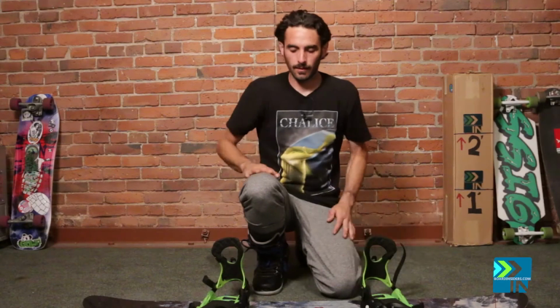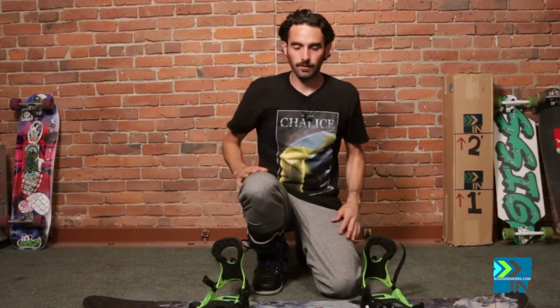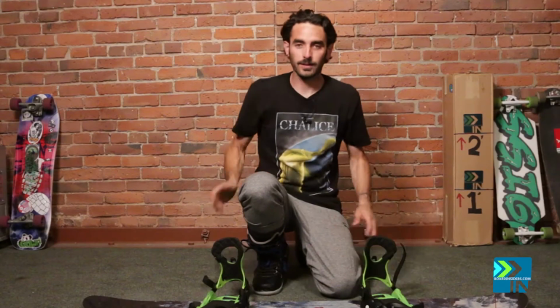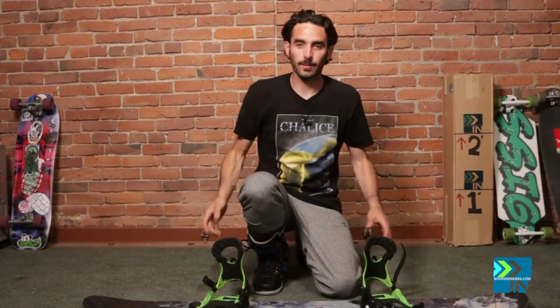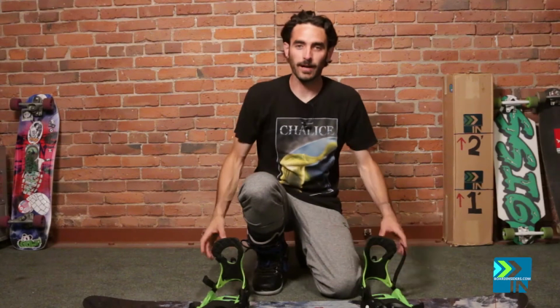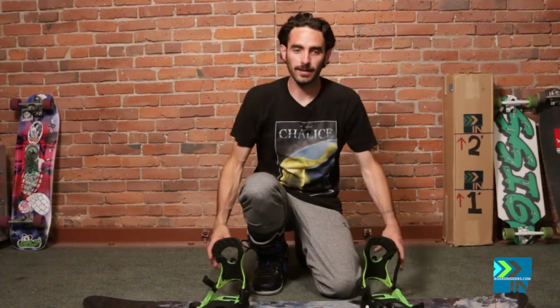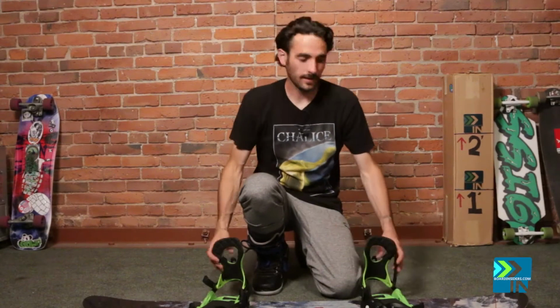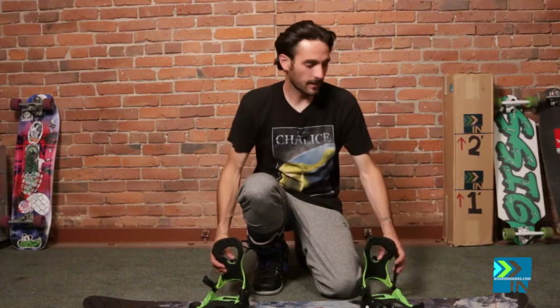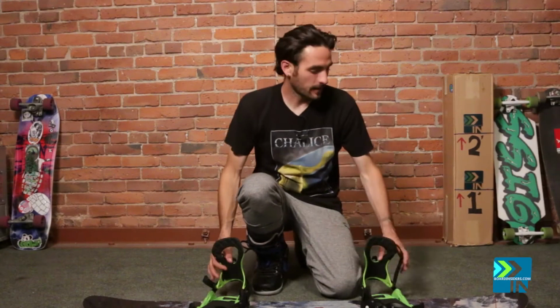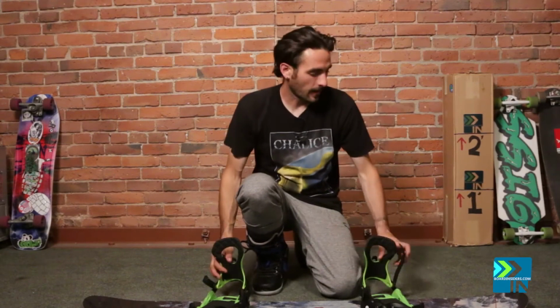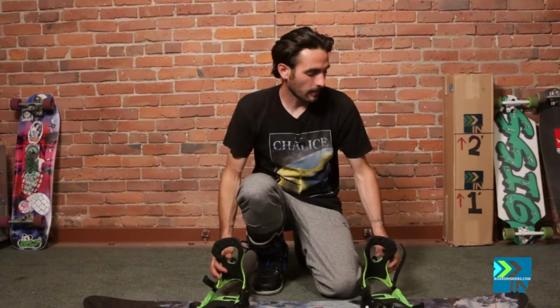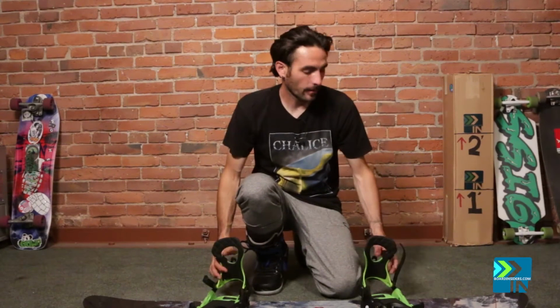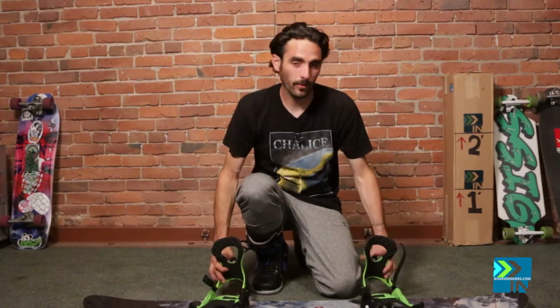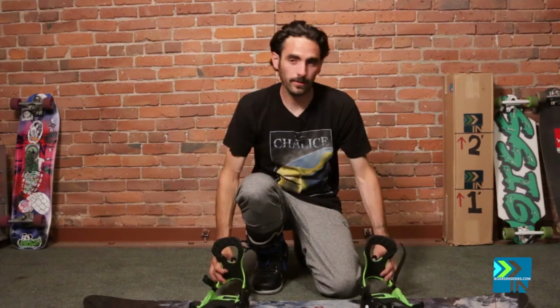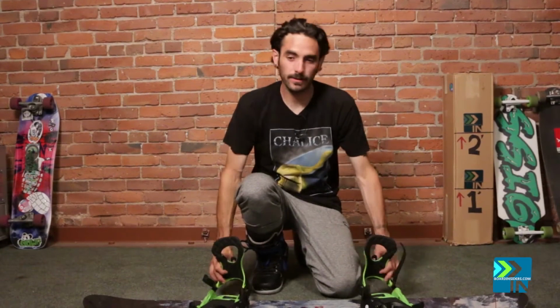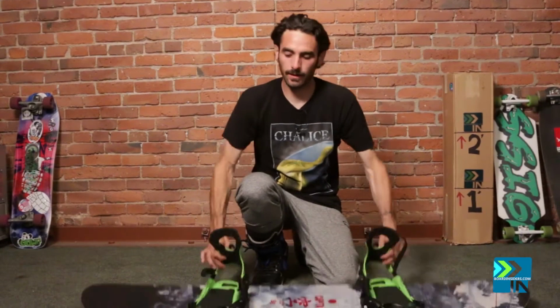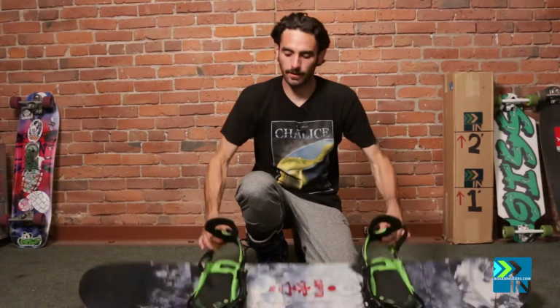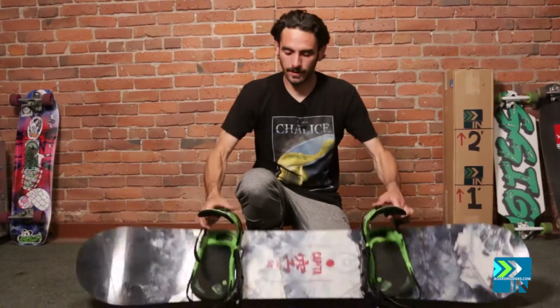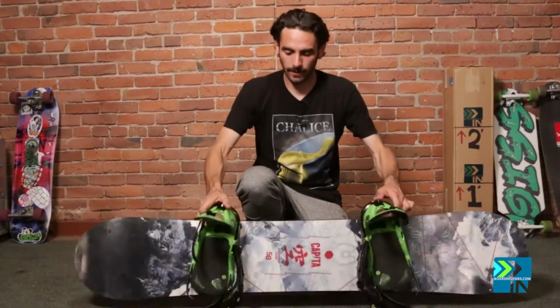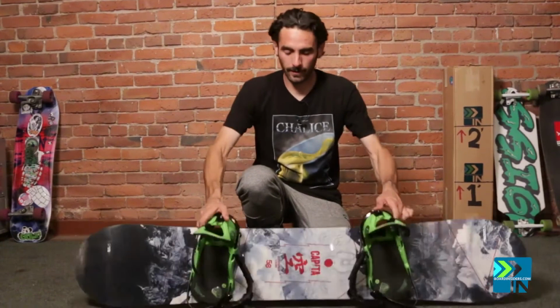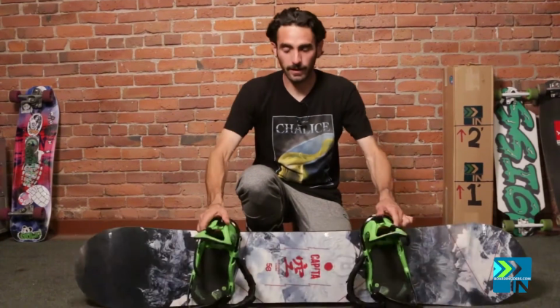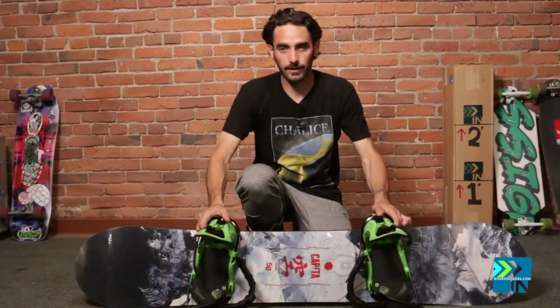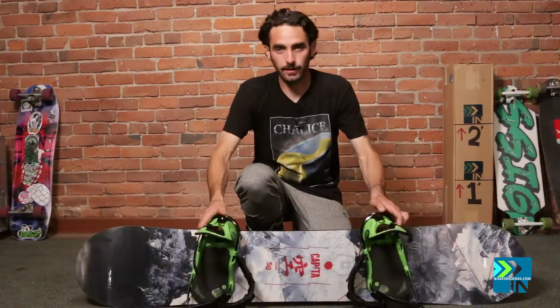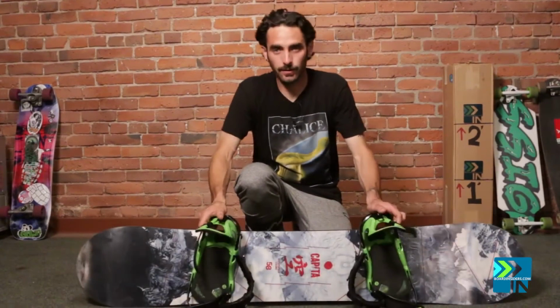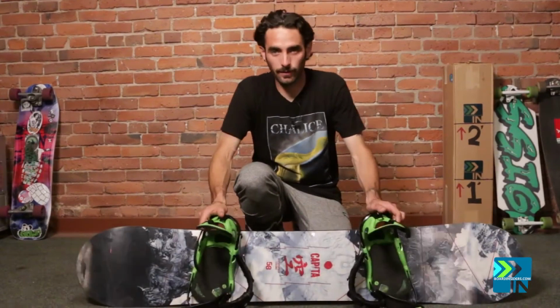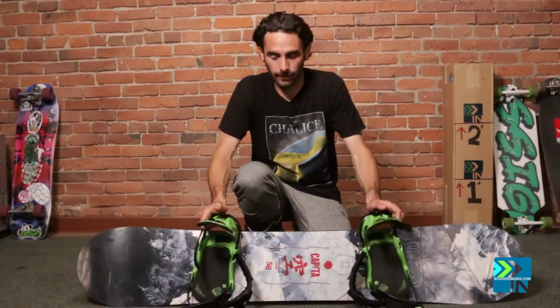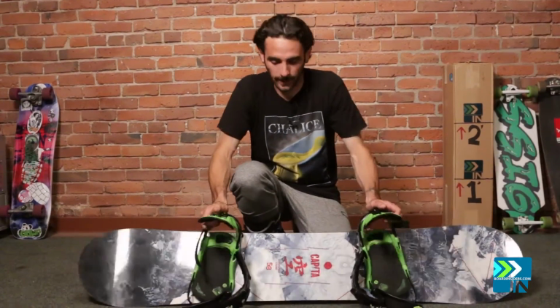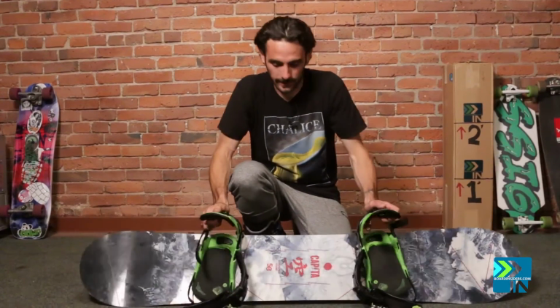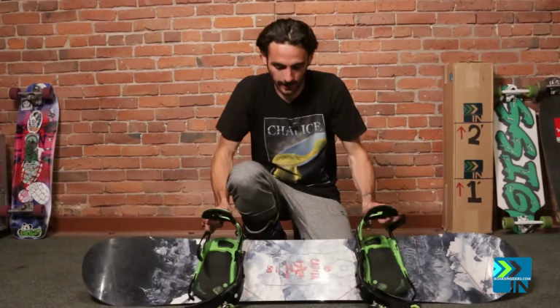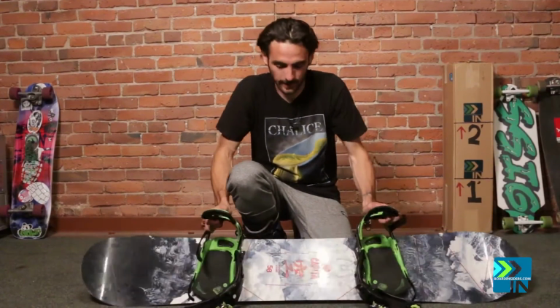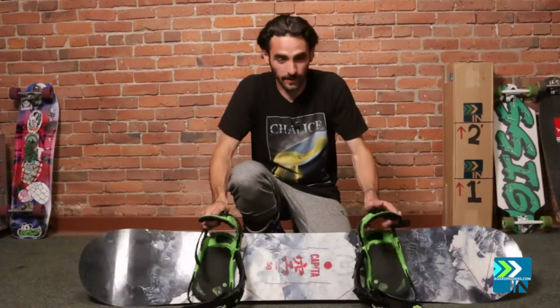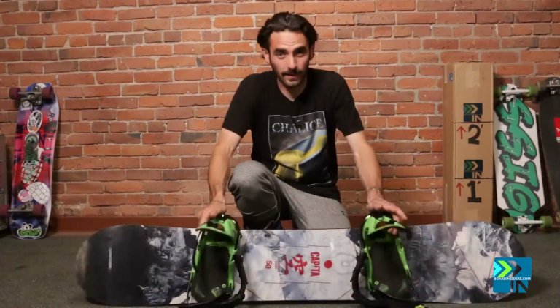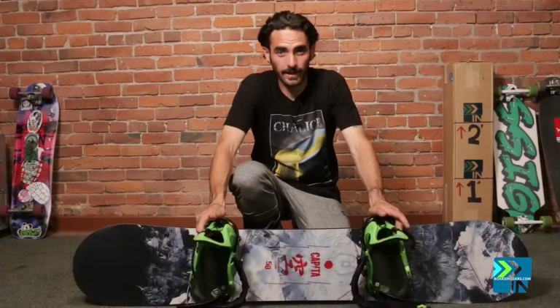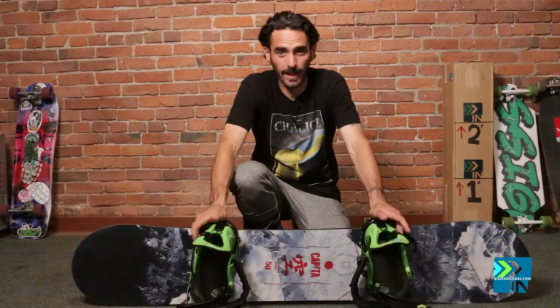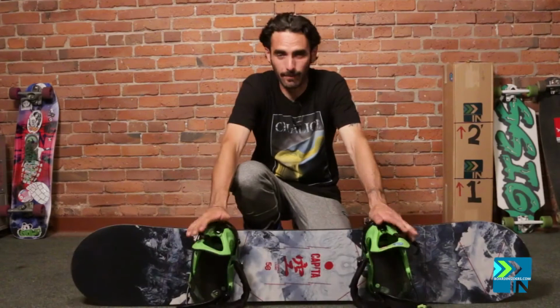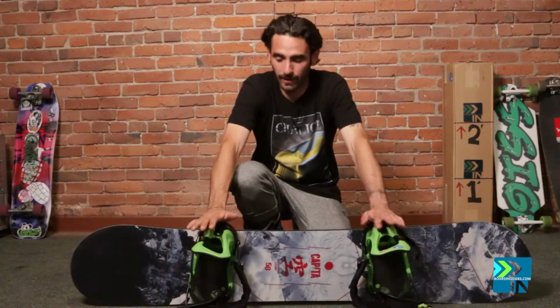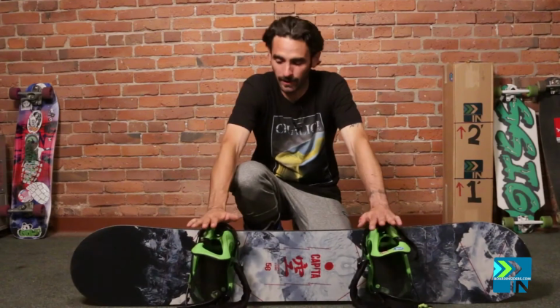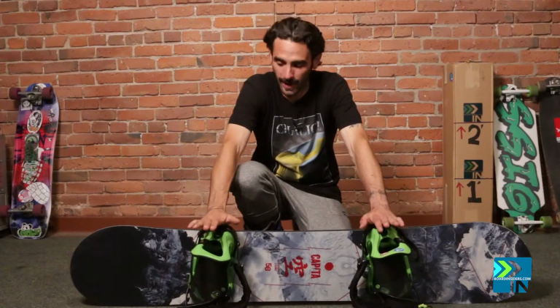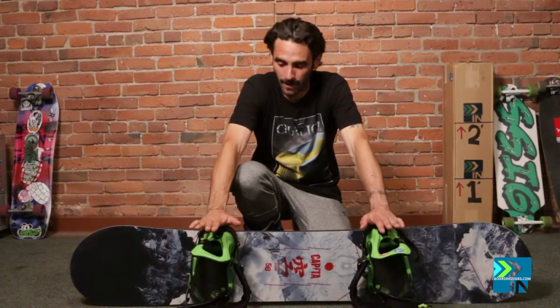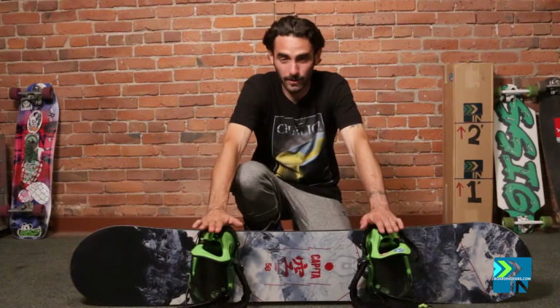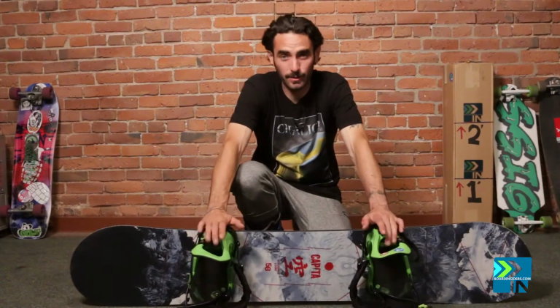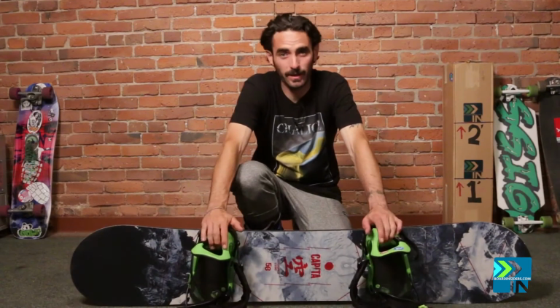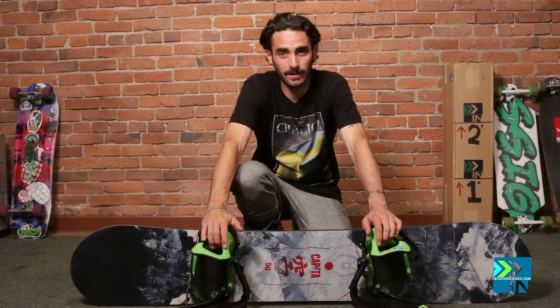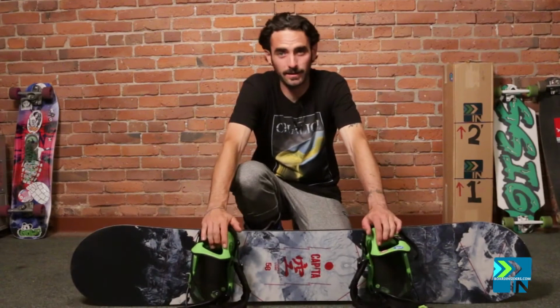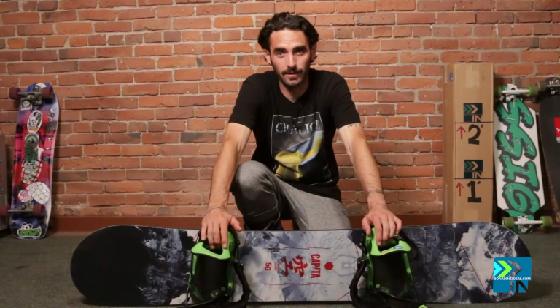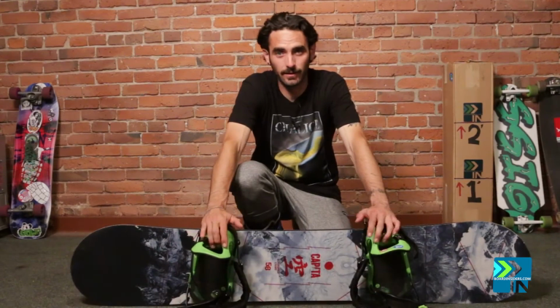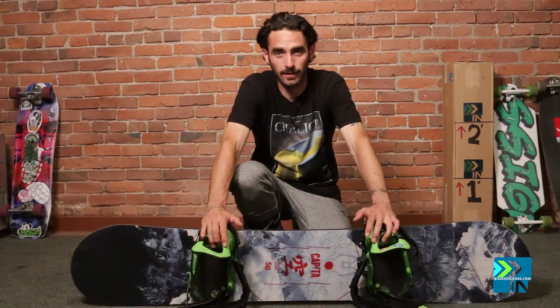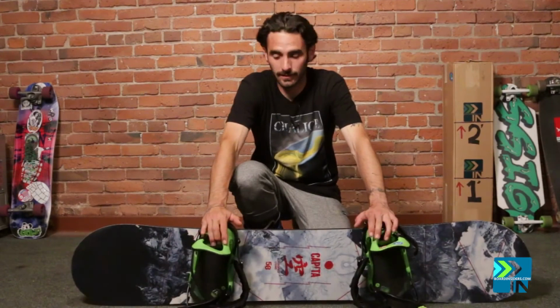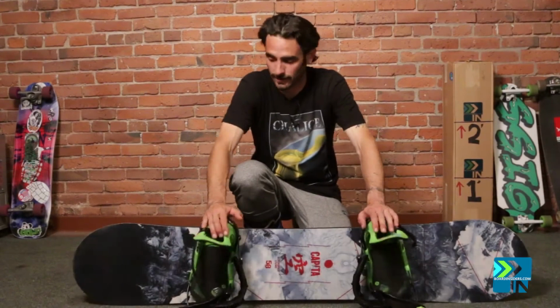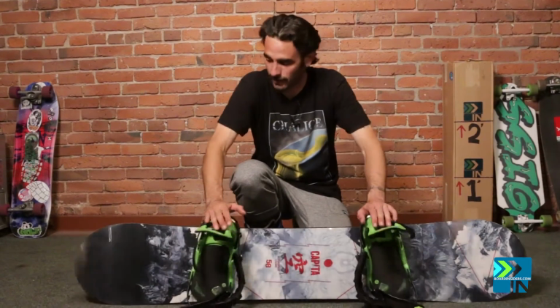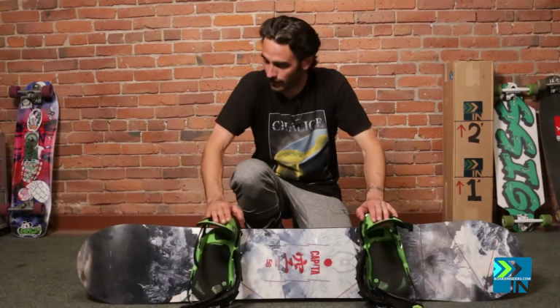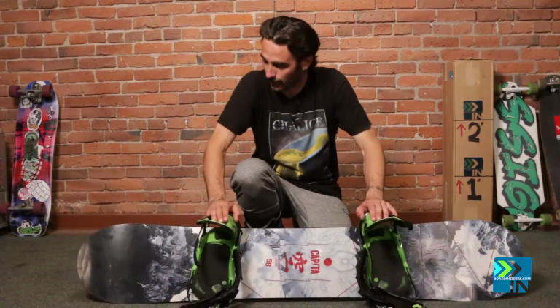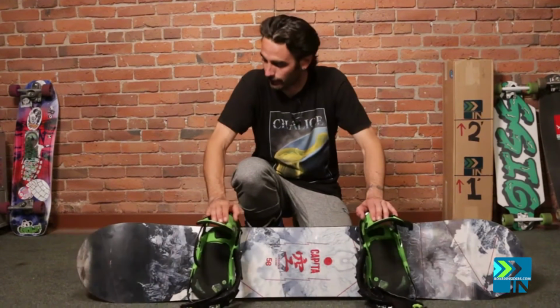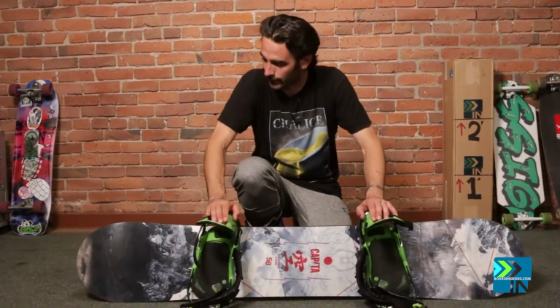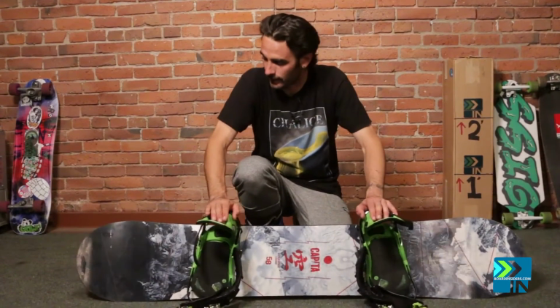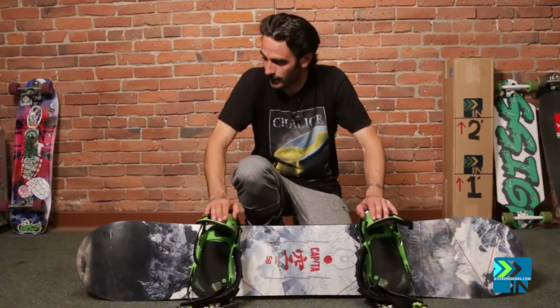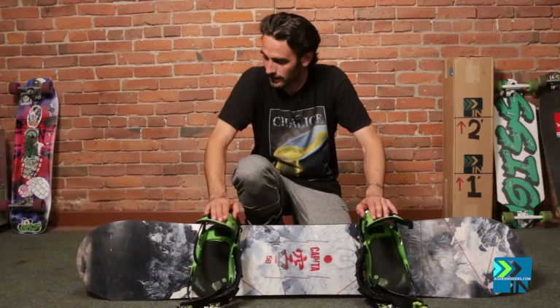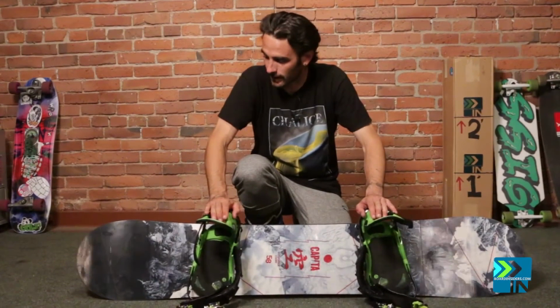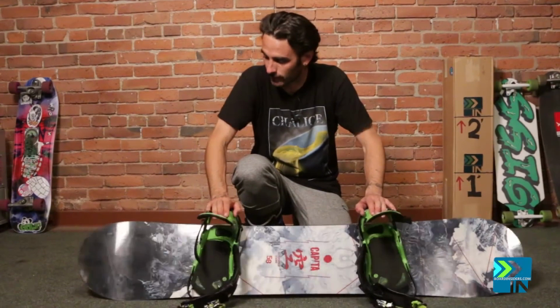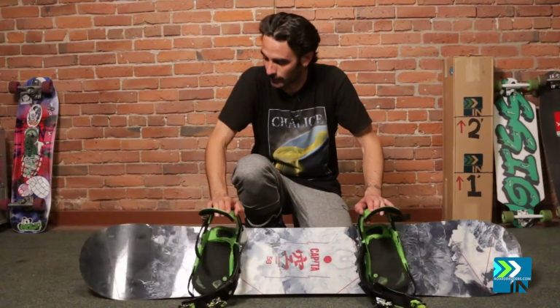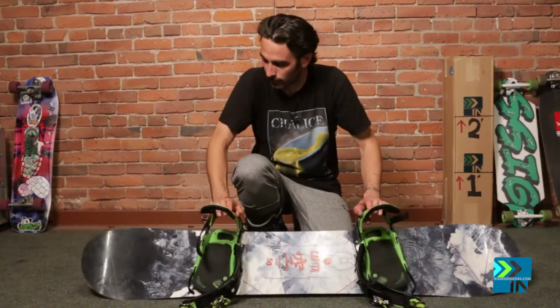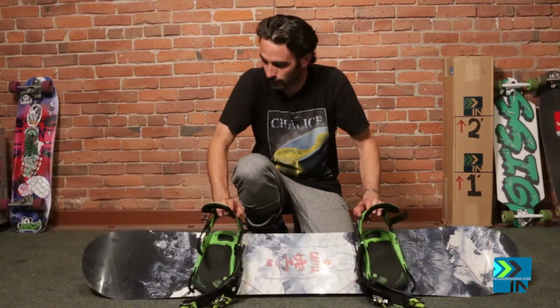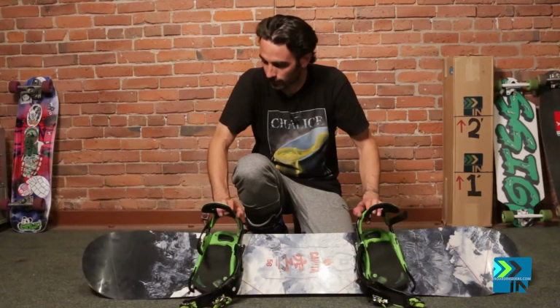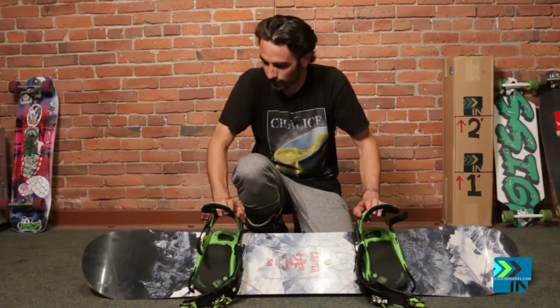What's up guys? This is Tyler with Board Insiders getting ready to do the flex test on the Capita Outer Space Living. This is a 158 centimeter board.